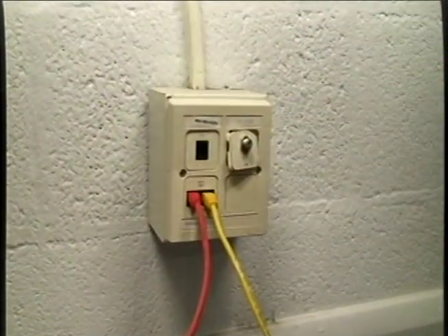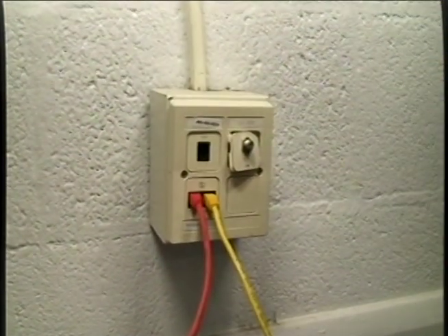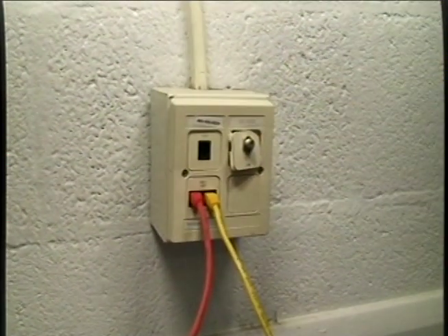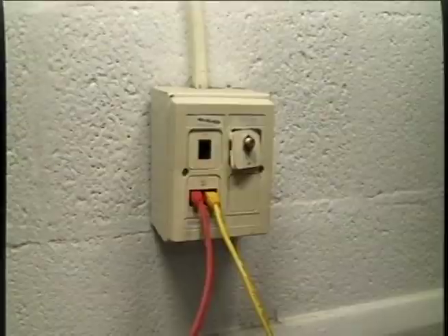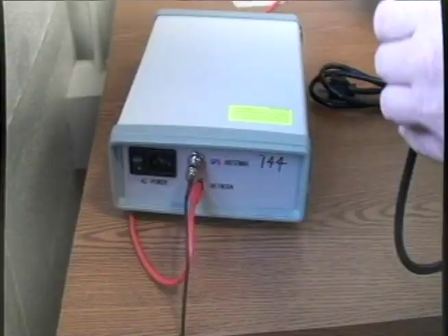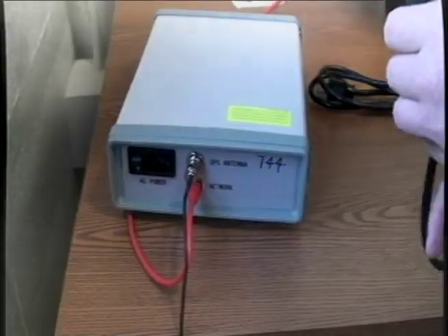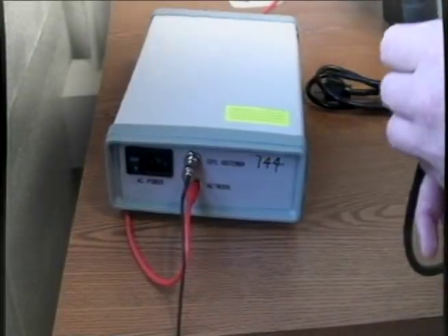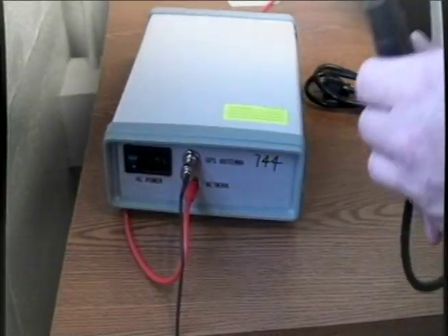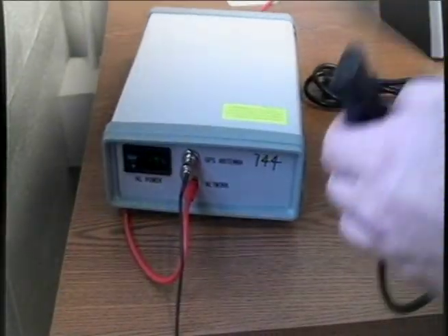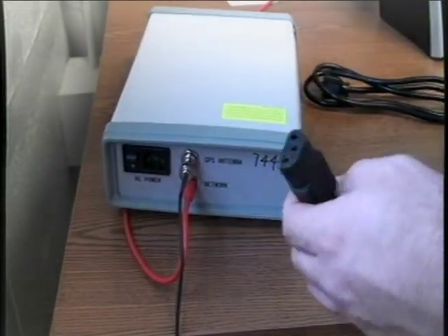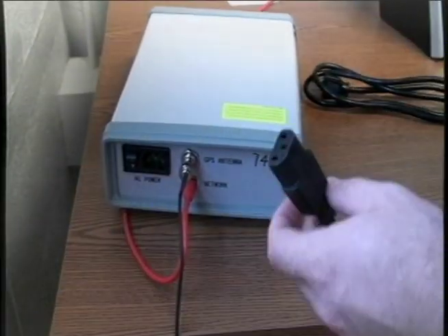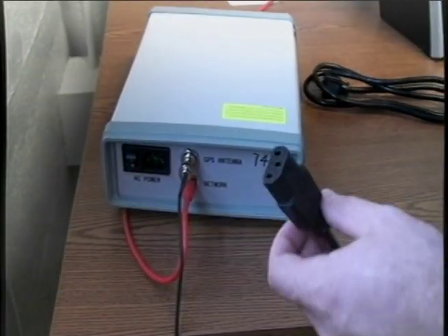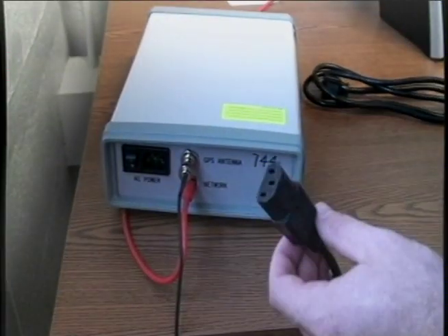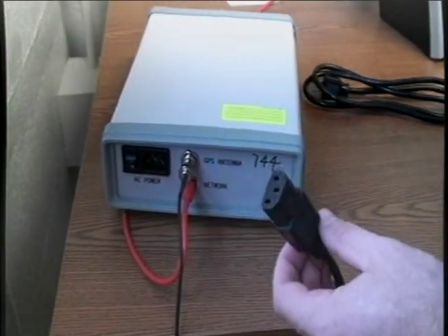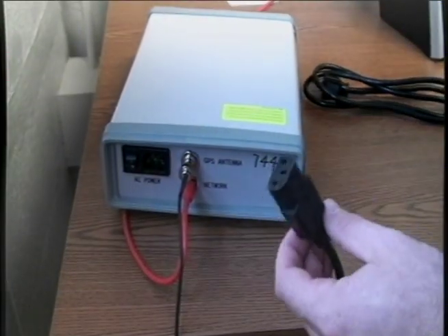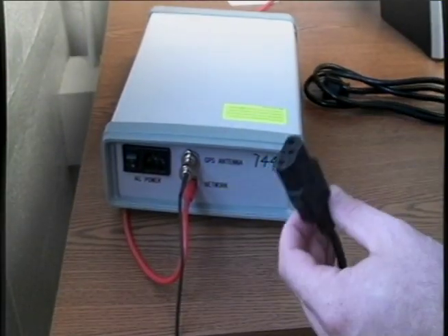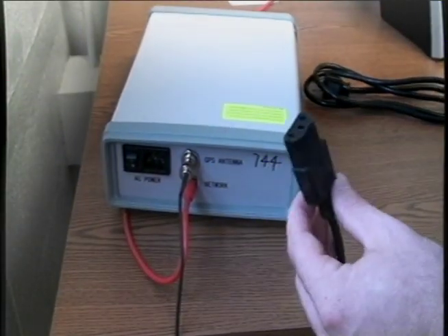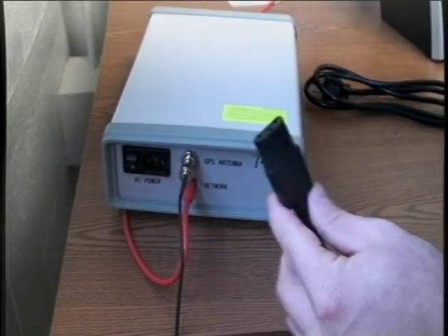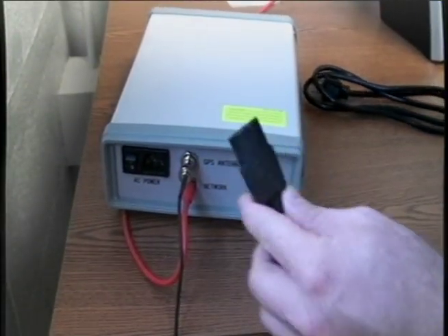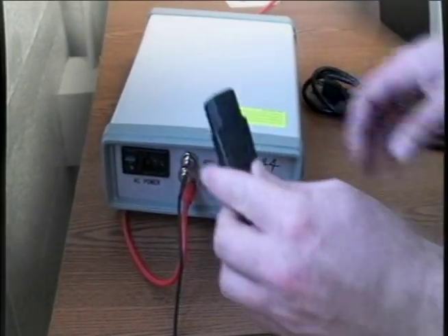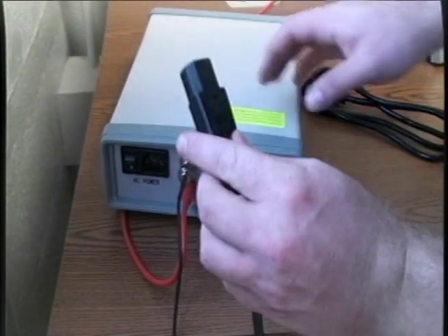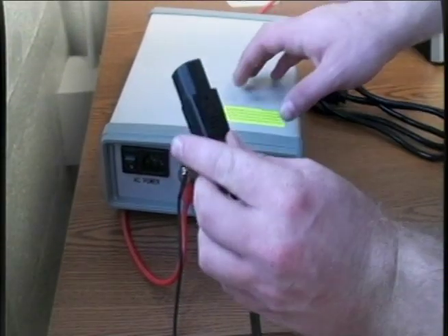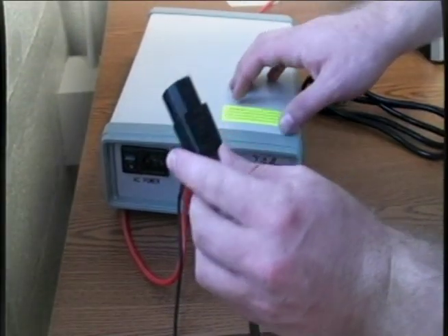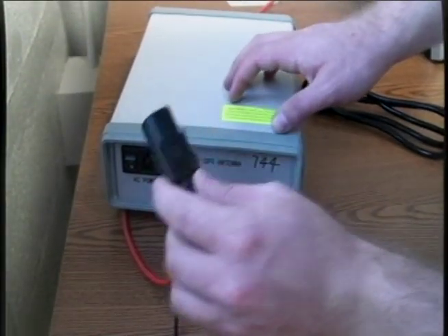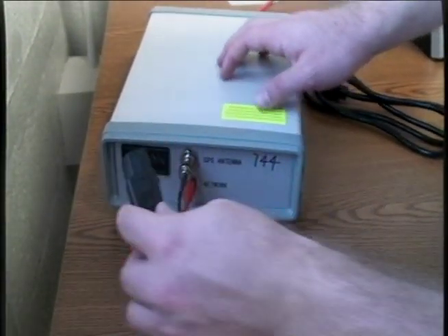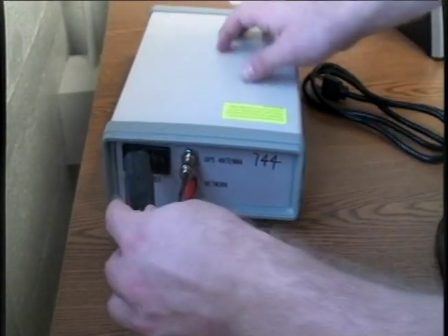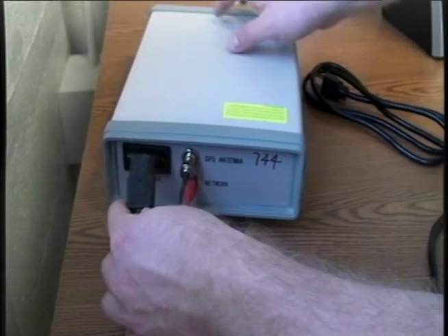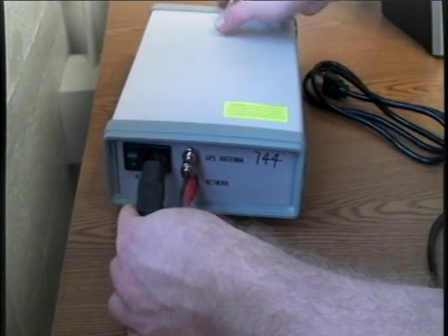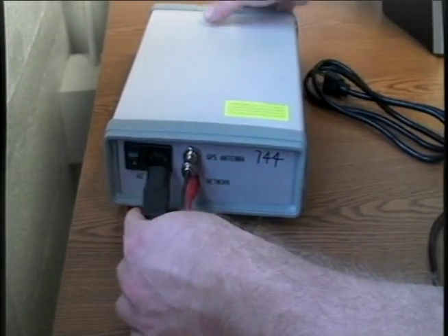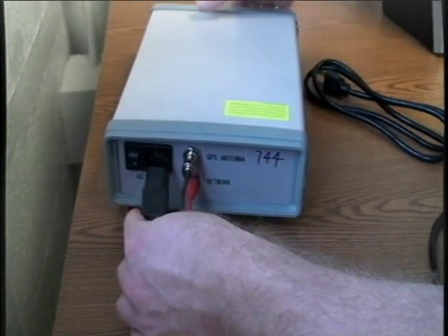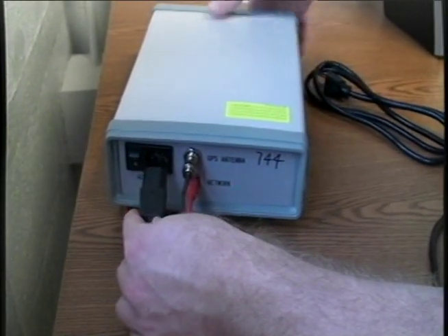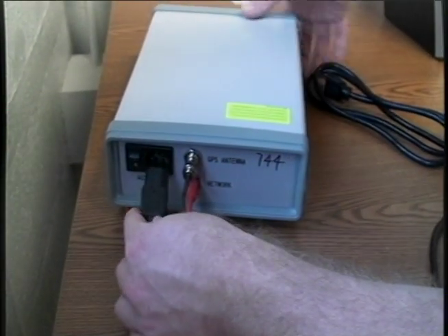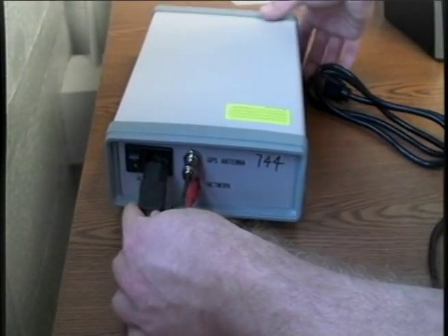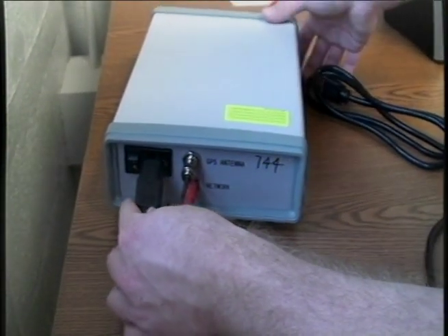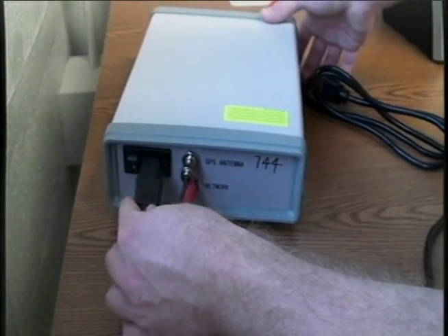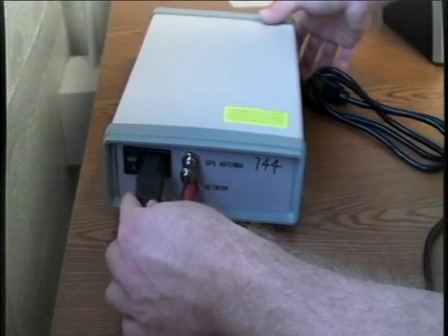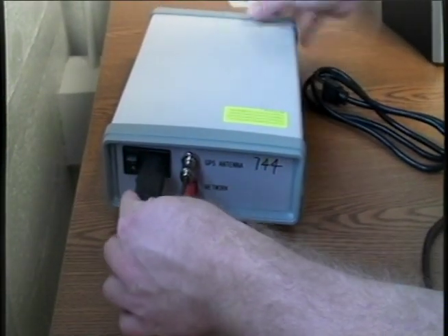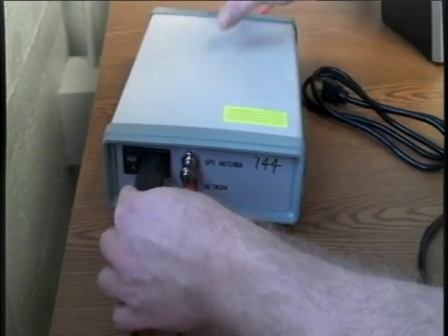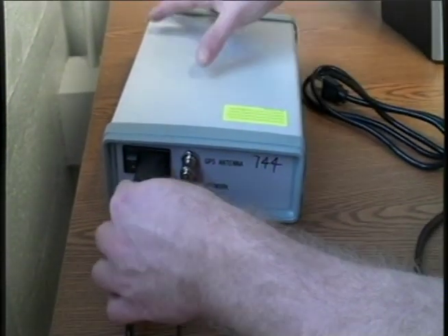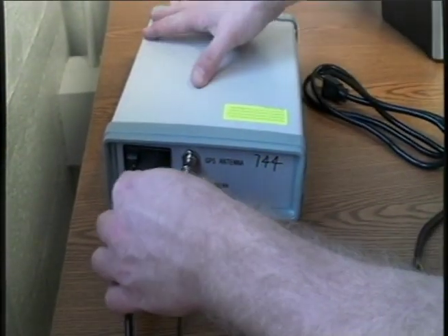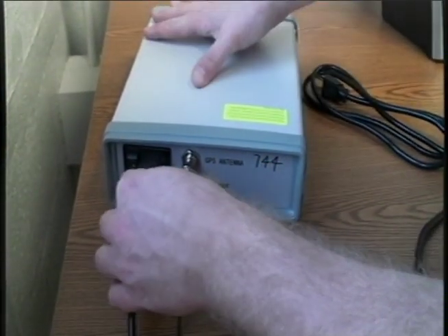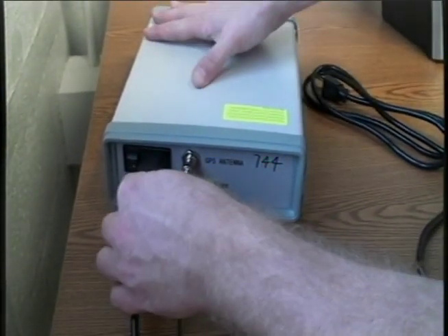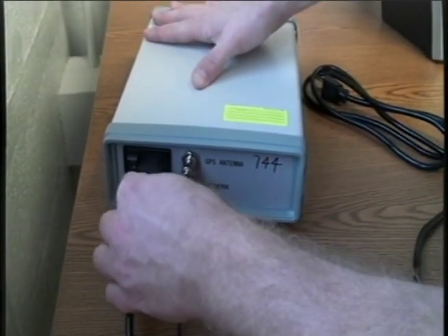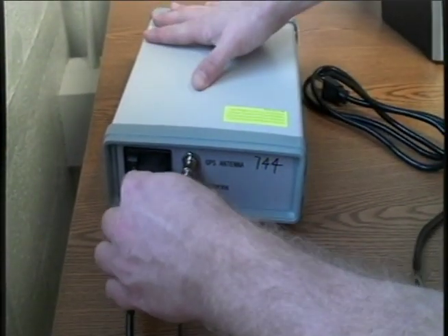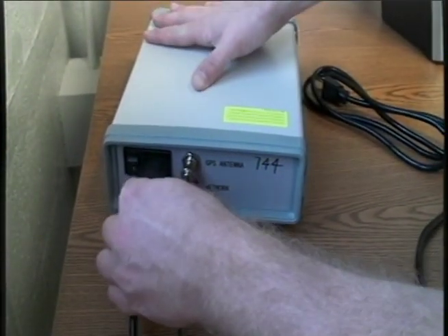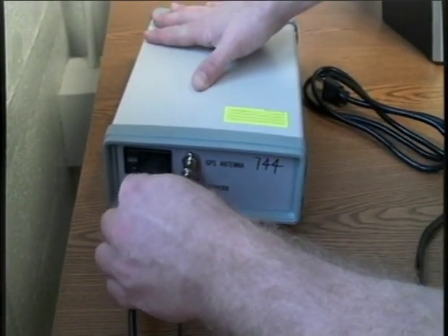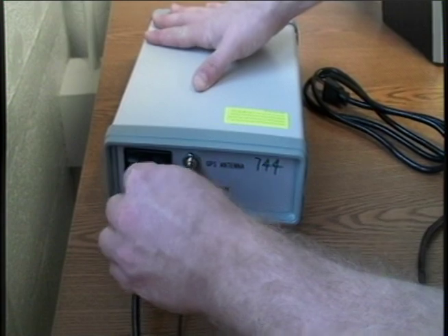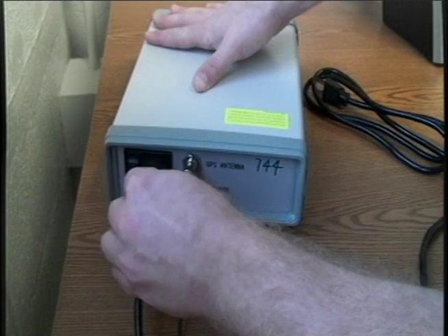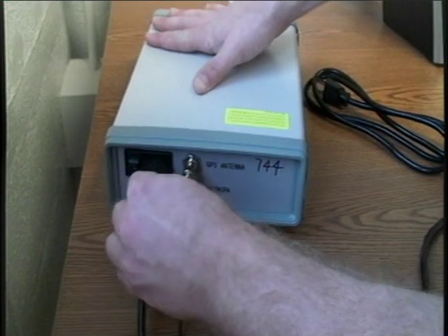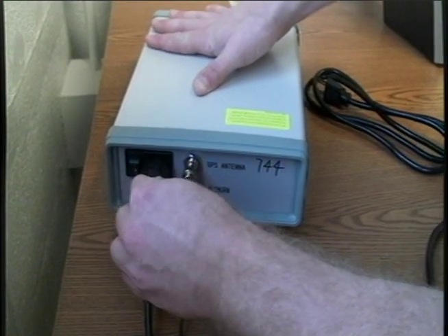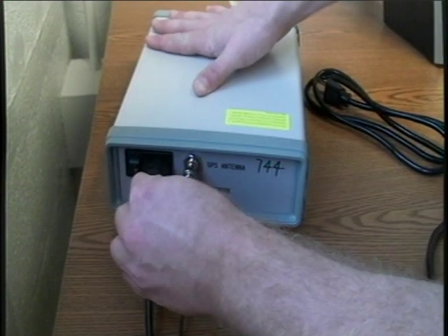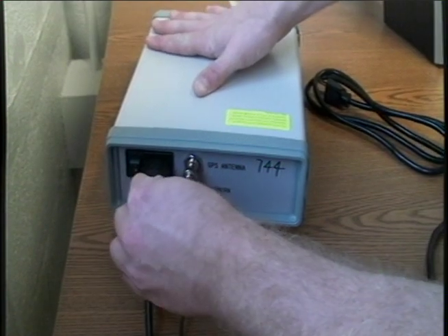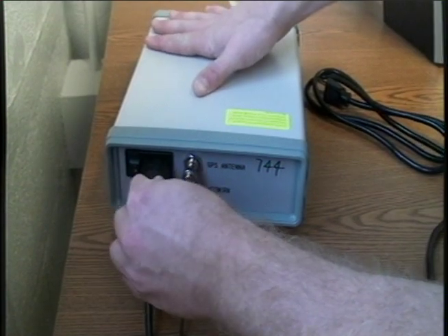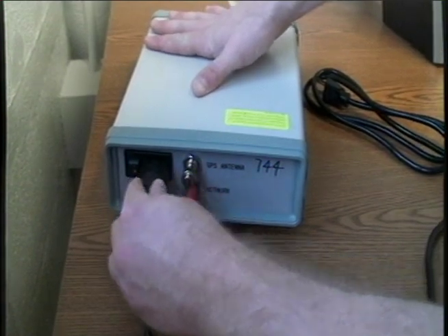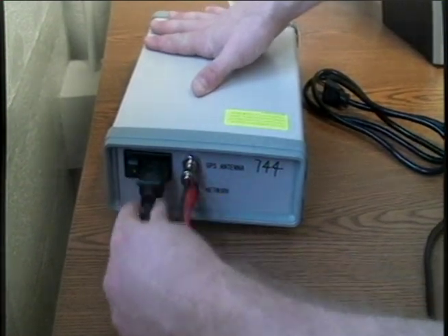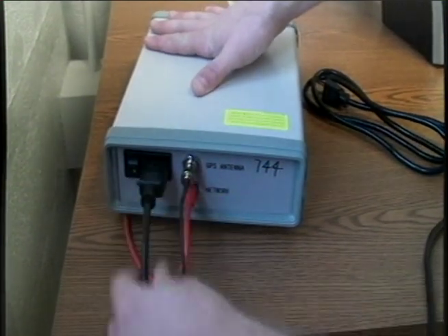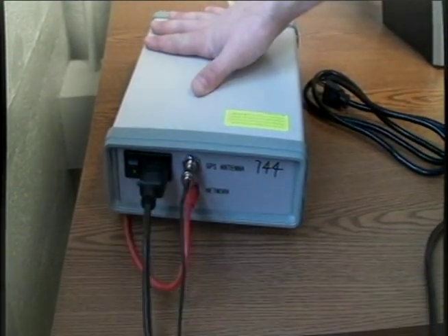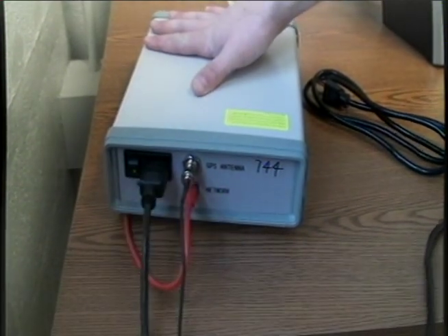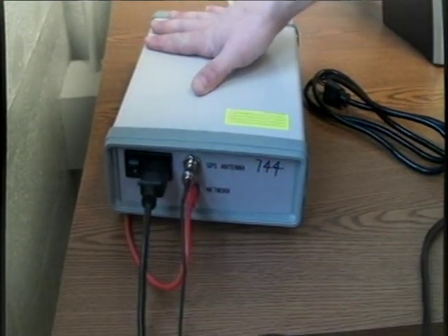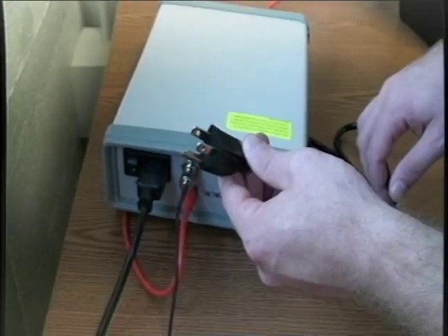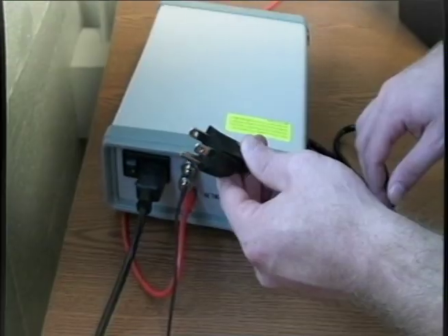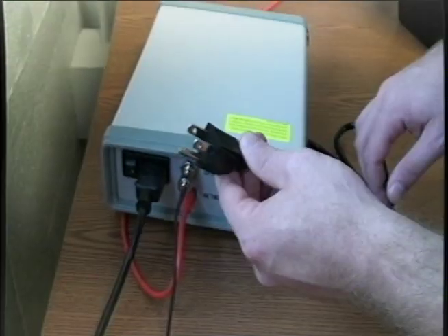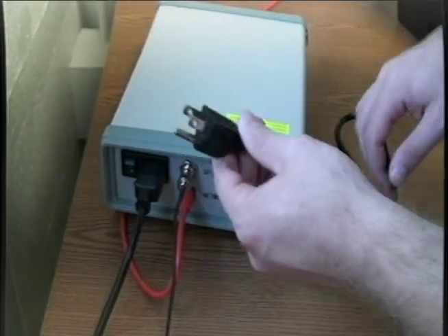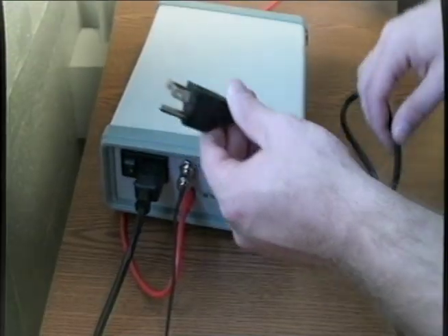Next, connect the female end of the power cord into the FDR. Then, connect the male end of the power cord to the wall outlet.